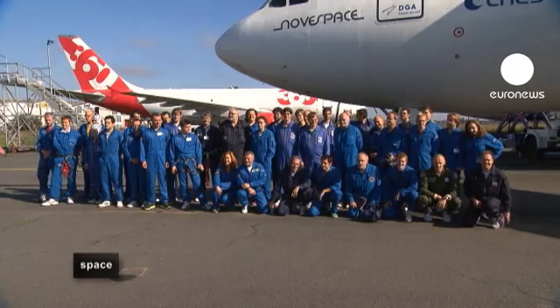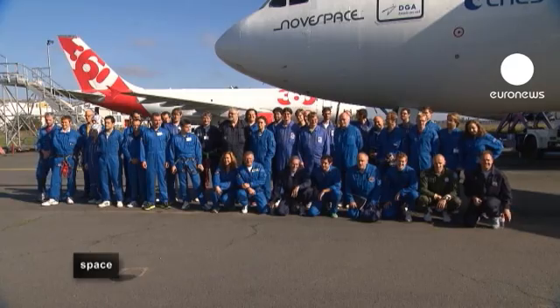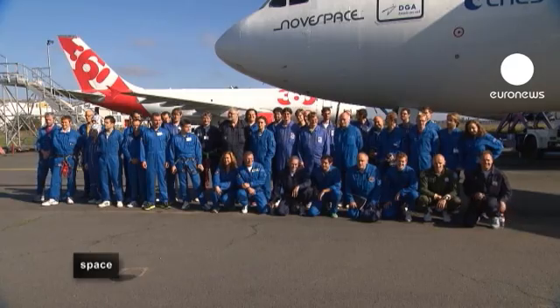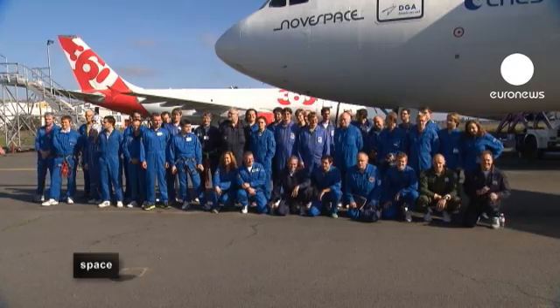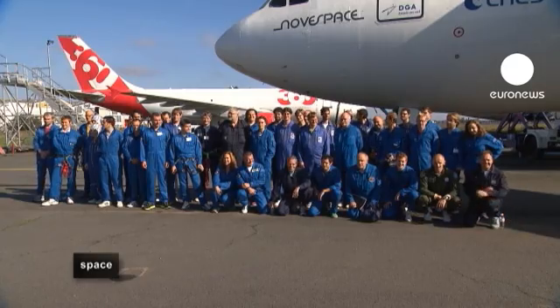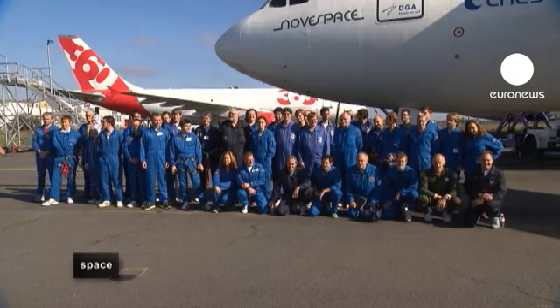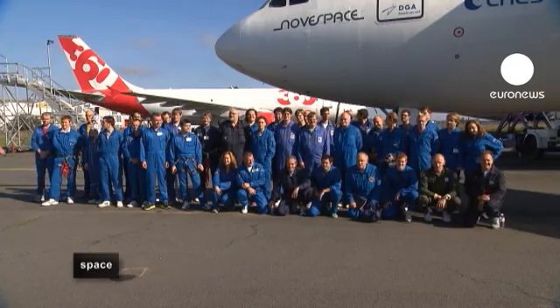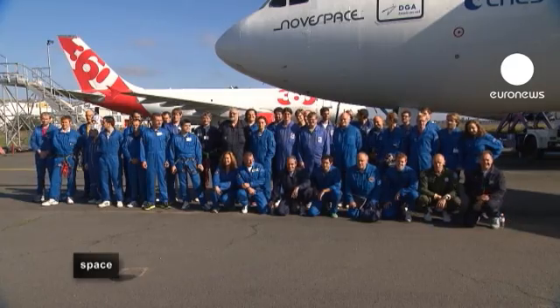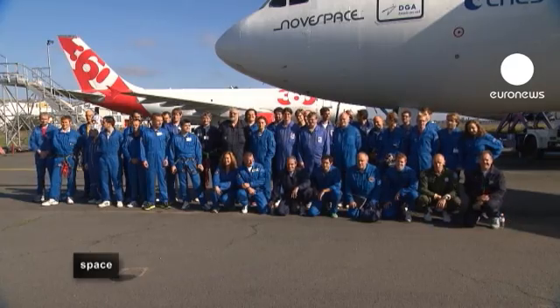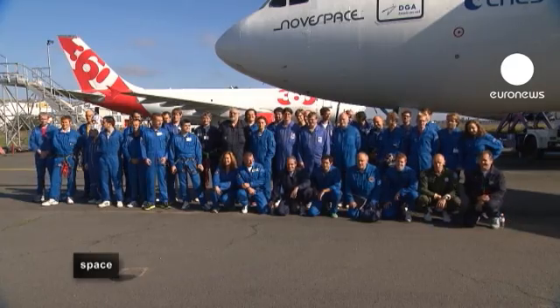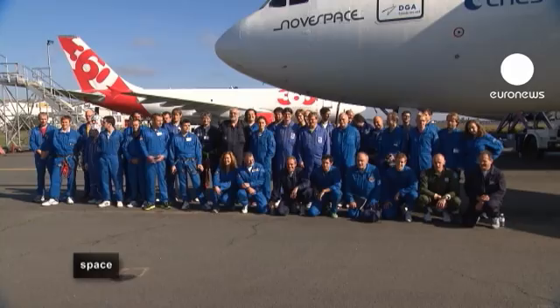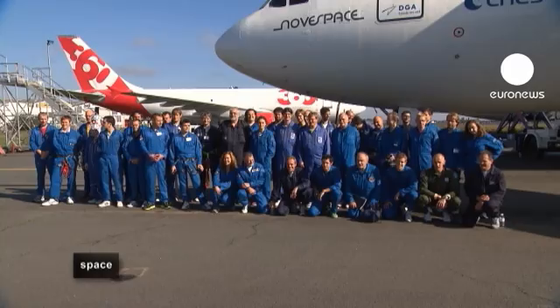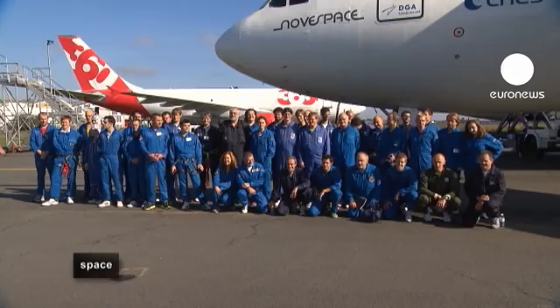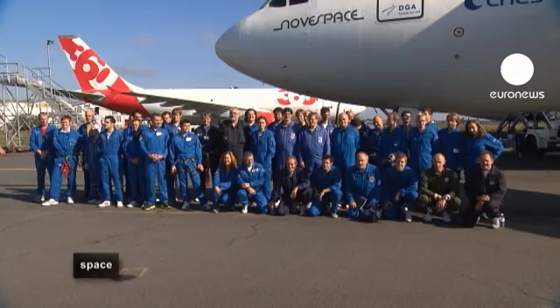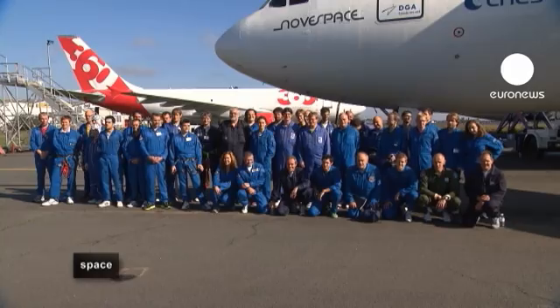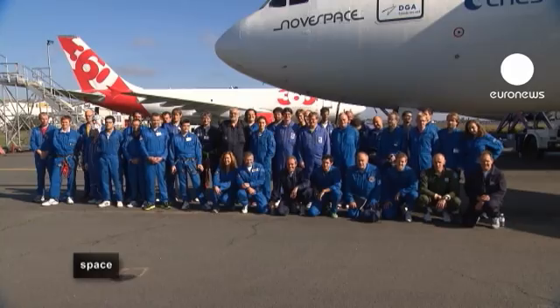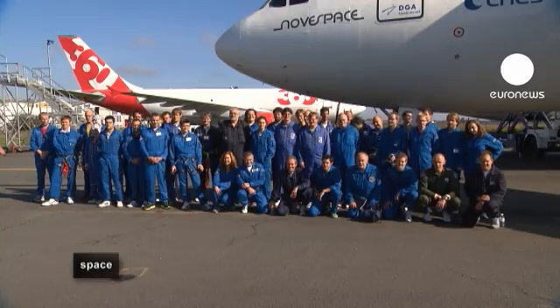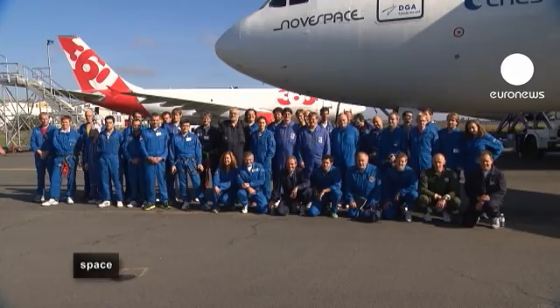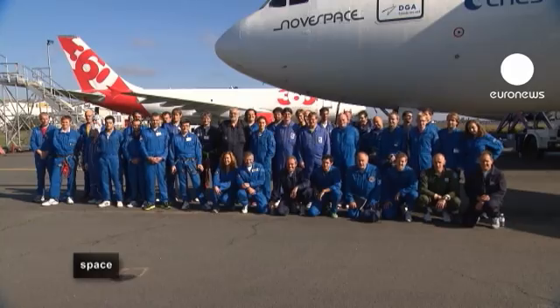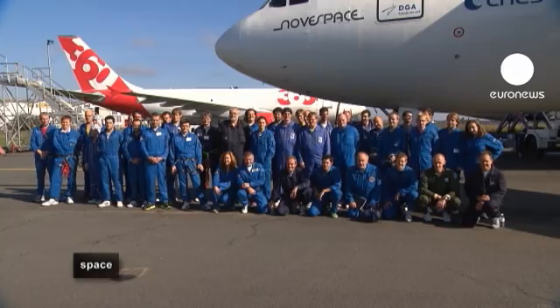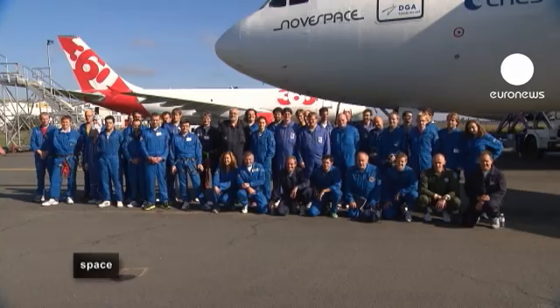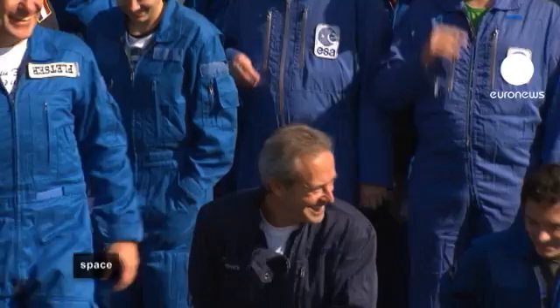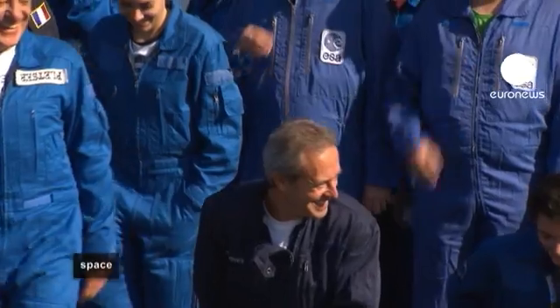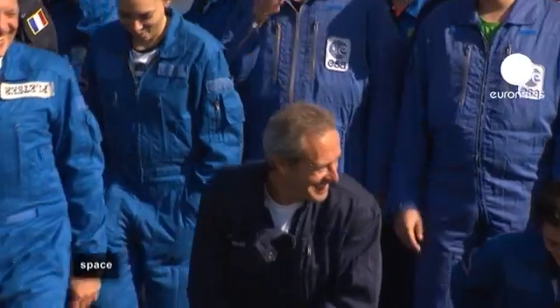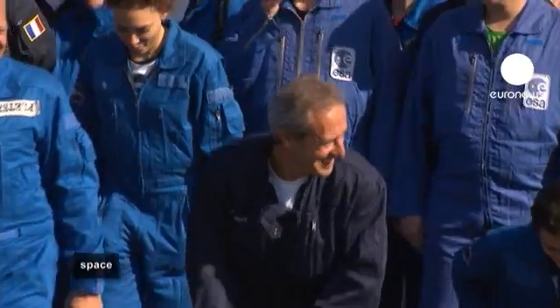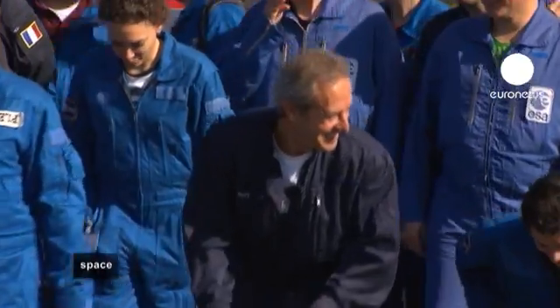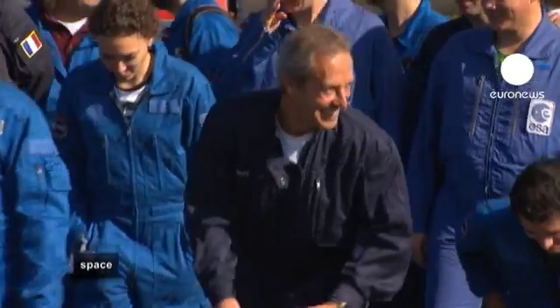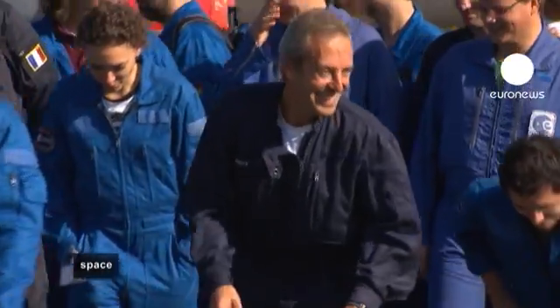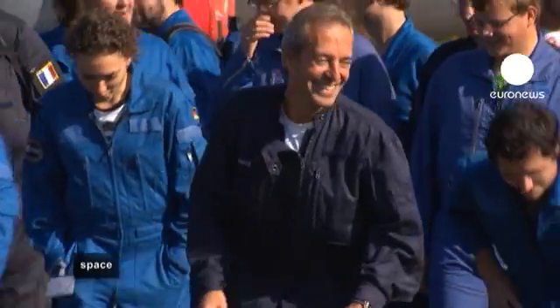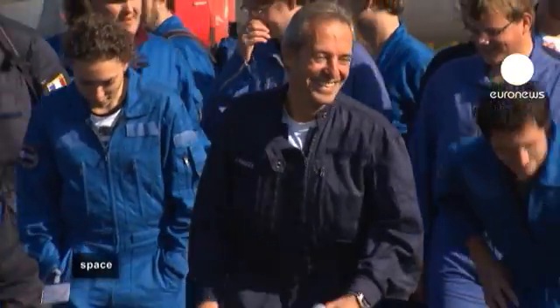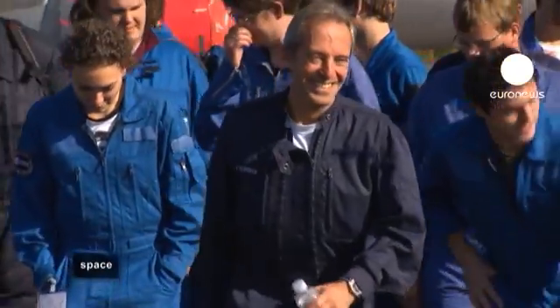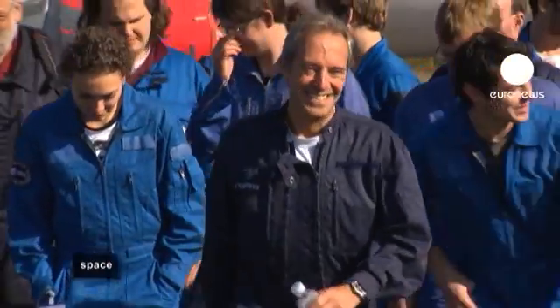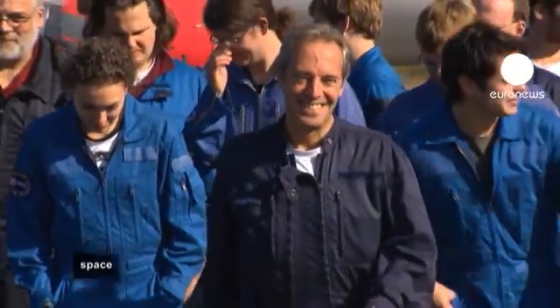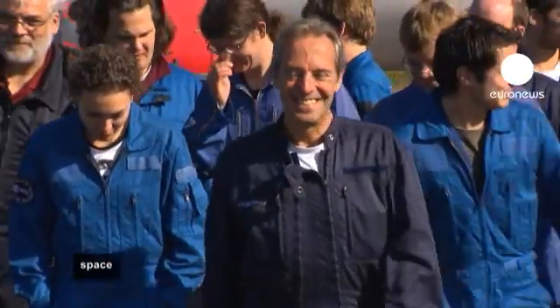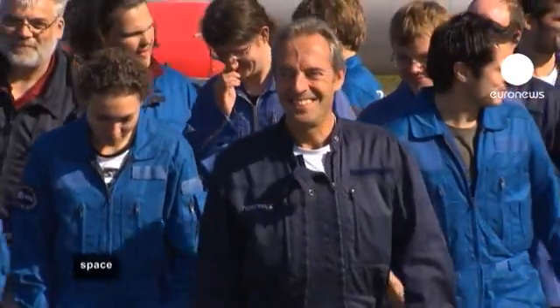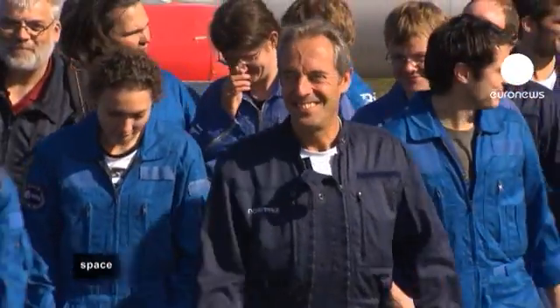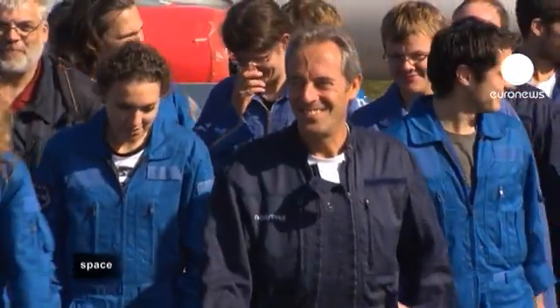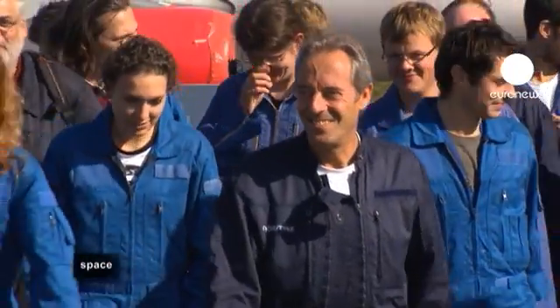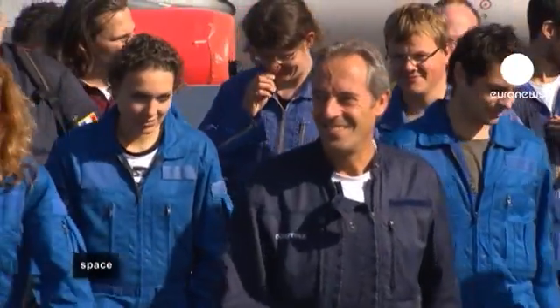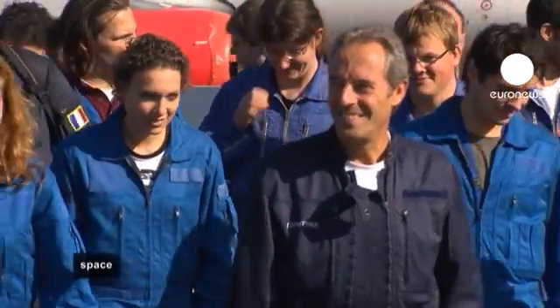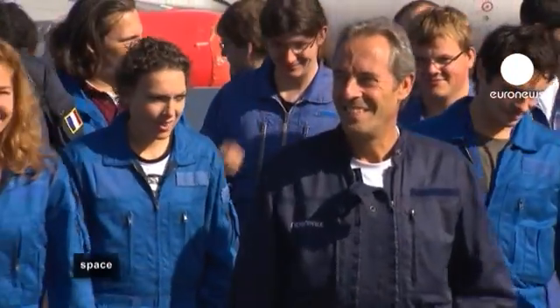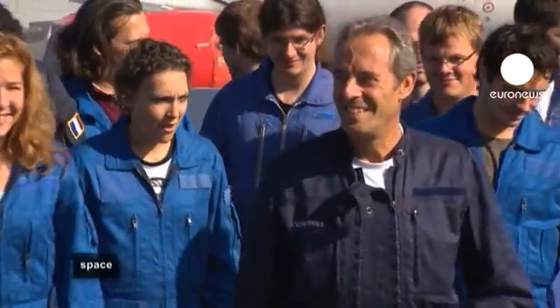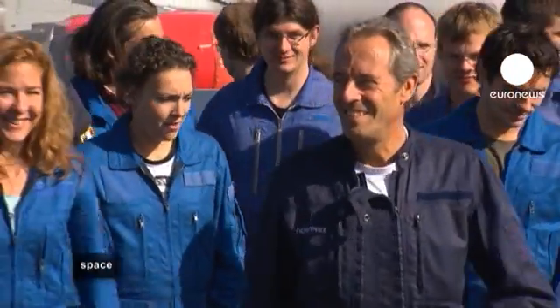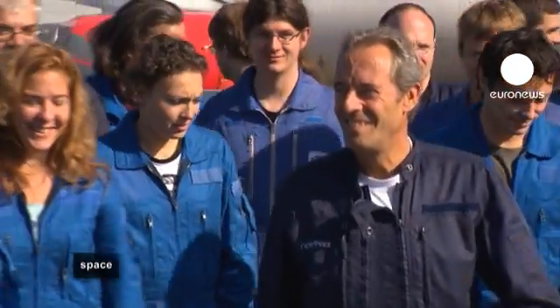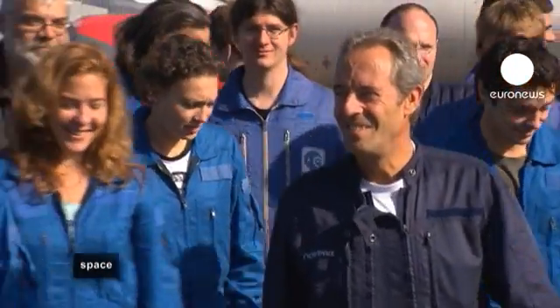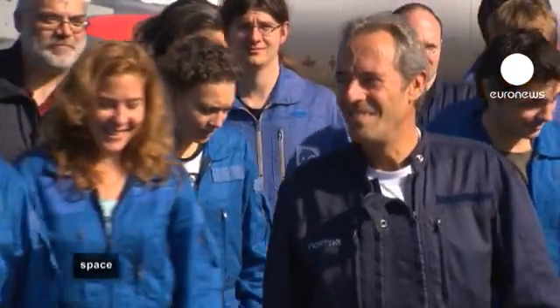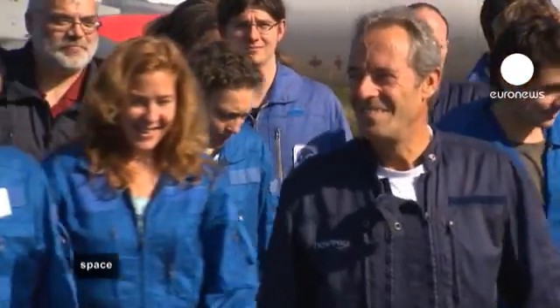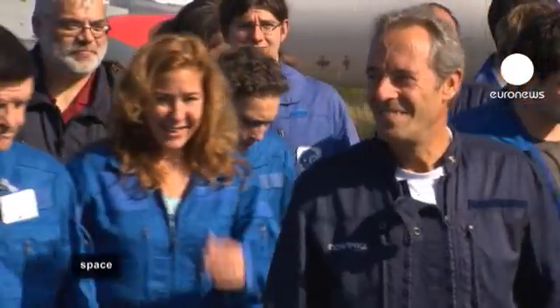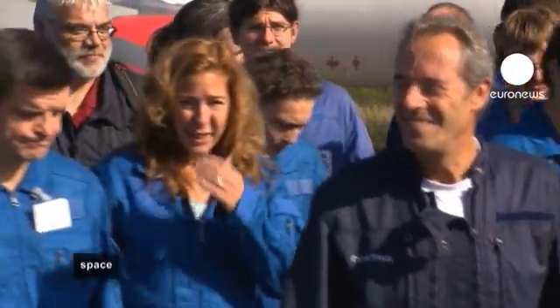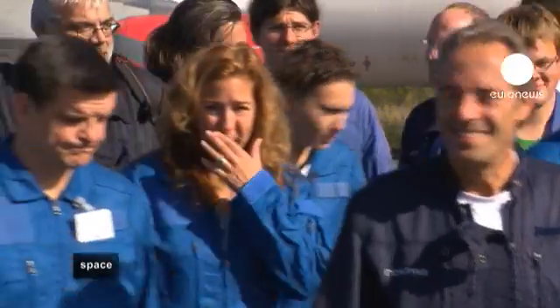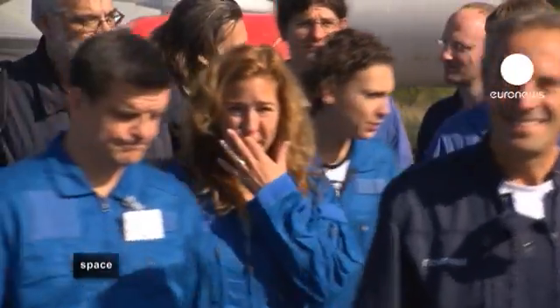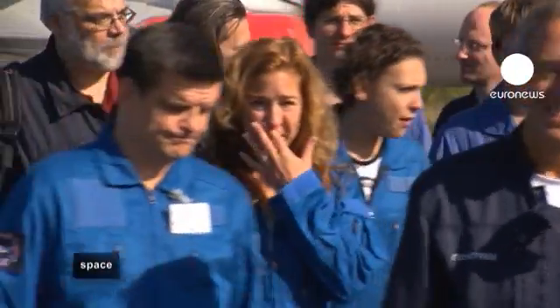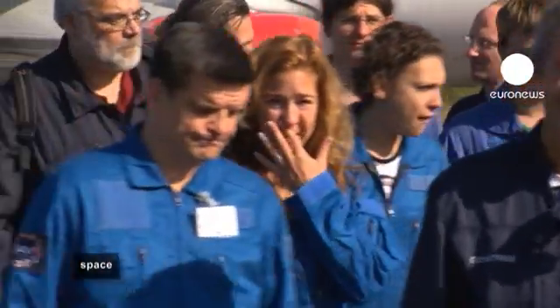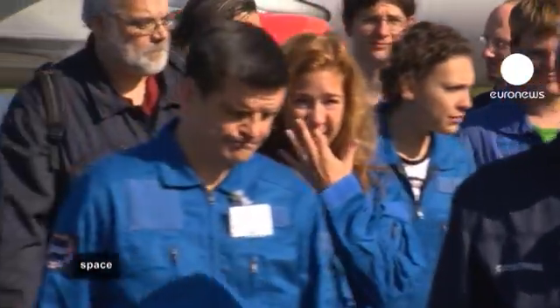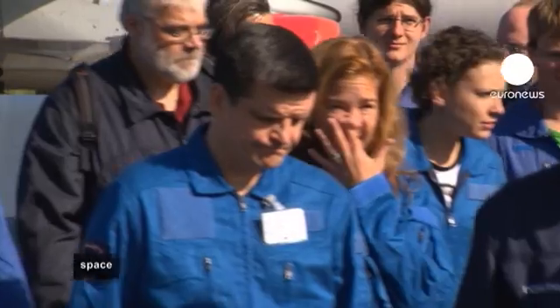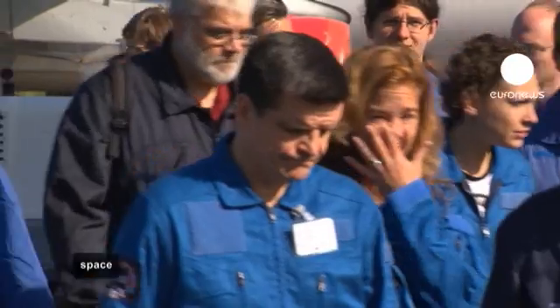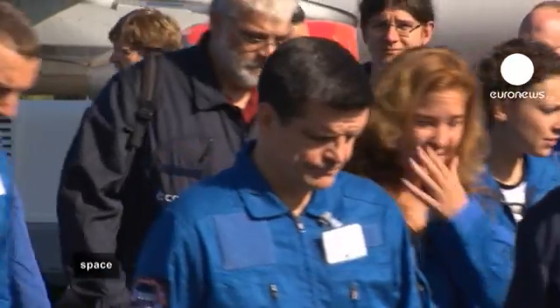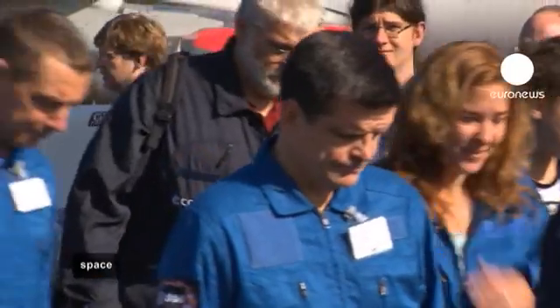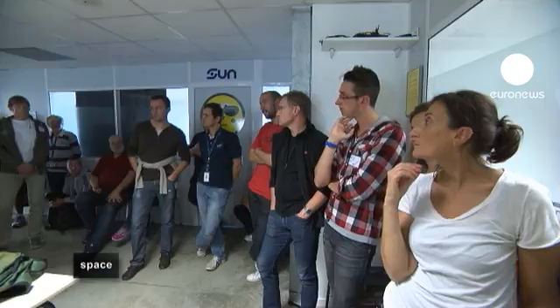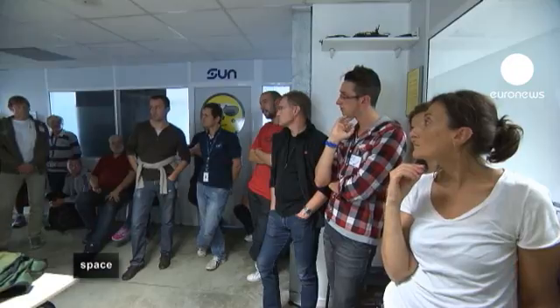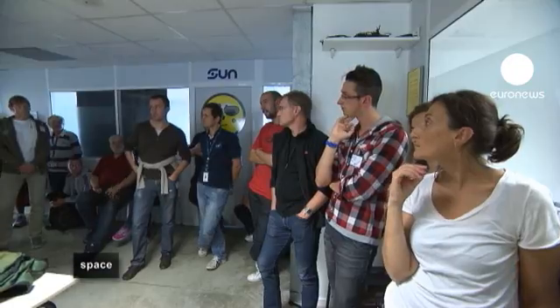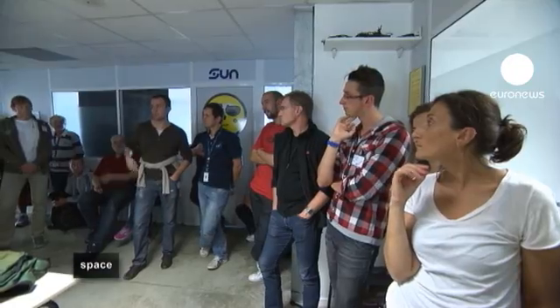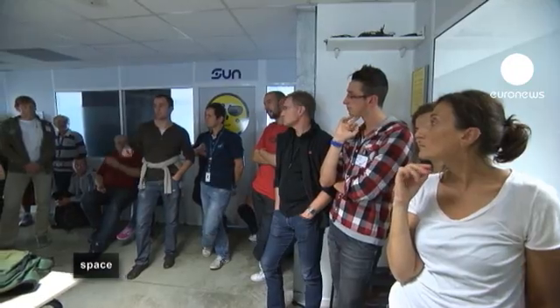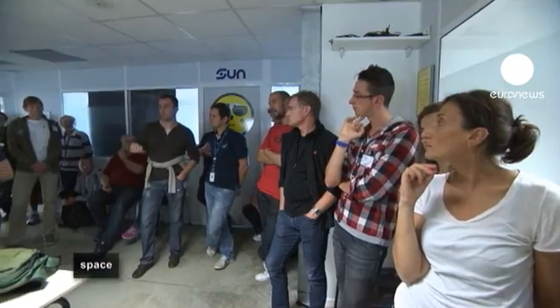Three hours and over eleven minutes of cumulated weightlessness later, it's back to base for a team photo and debrief session.